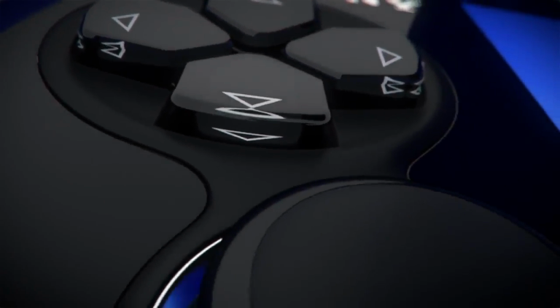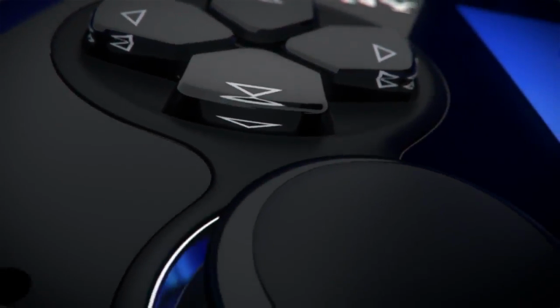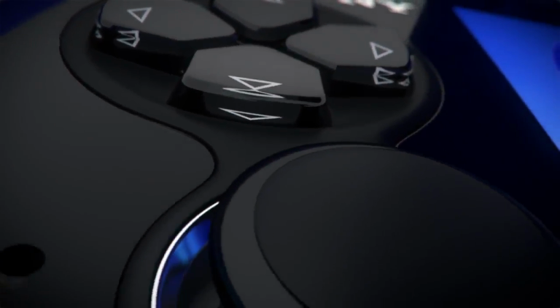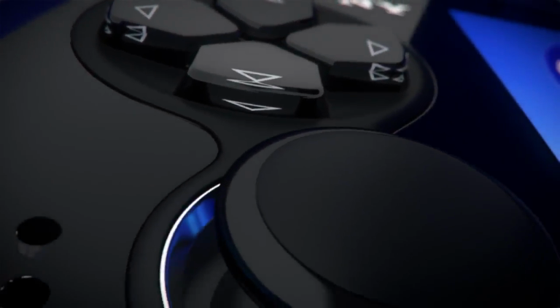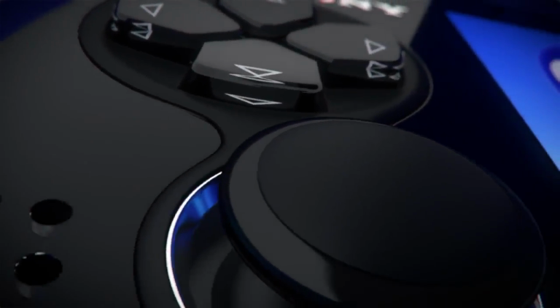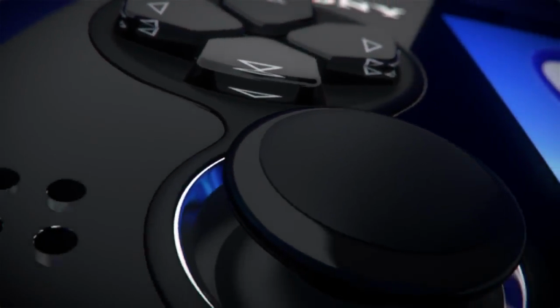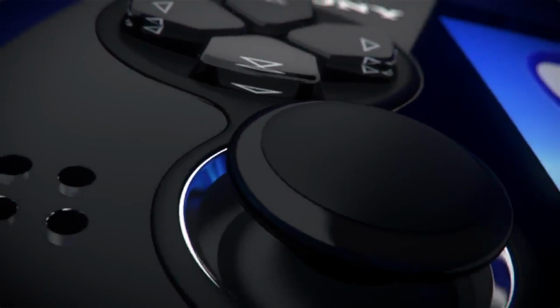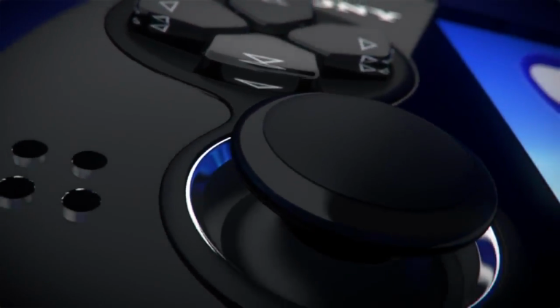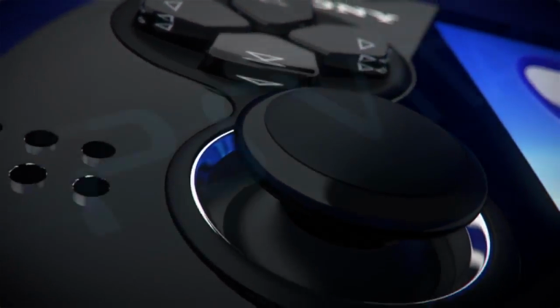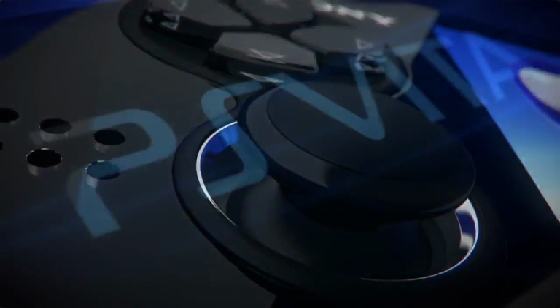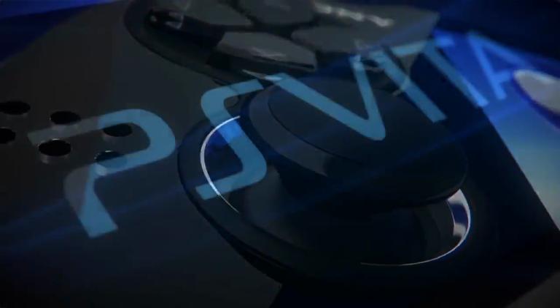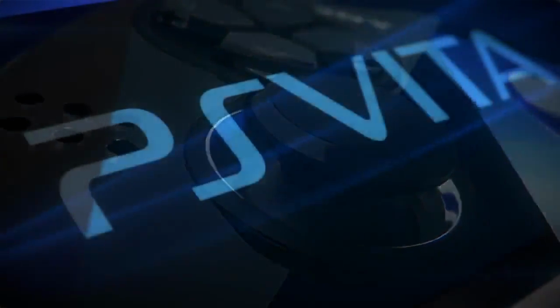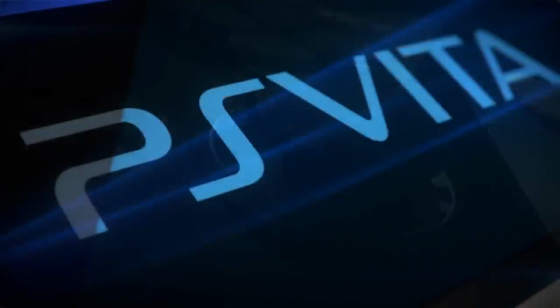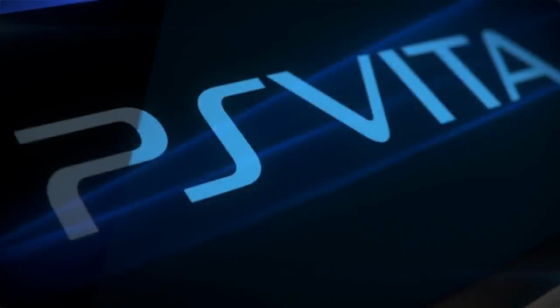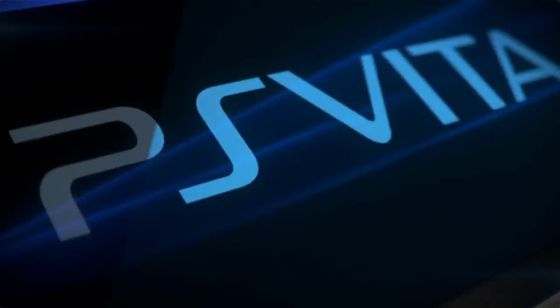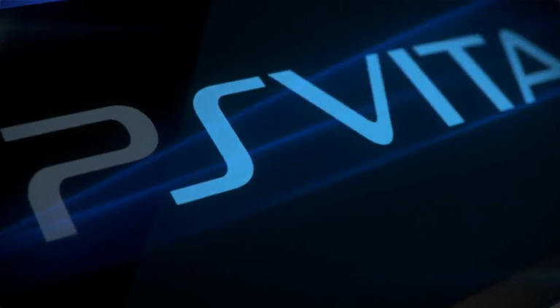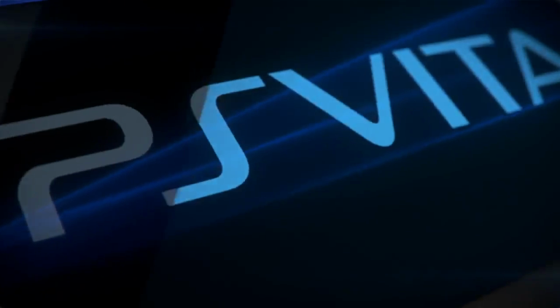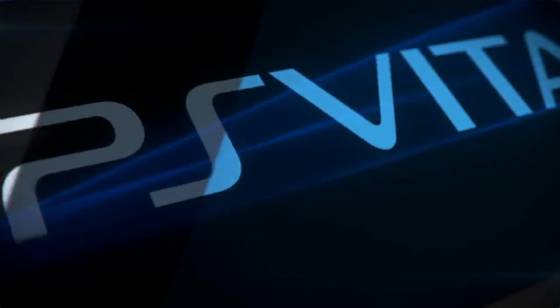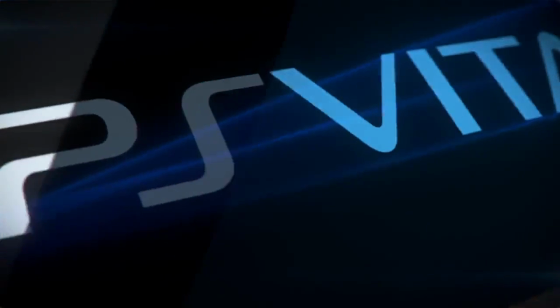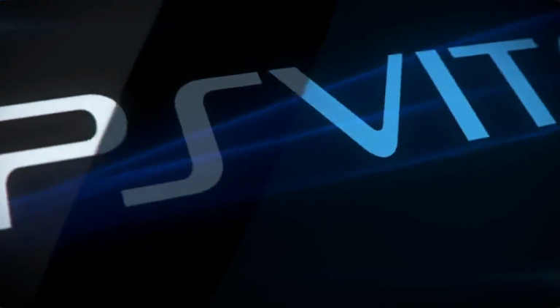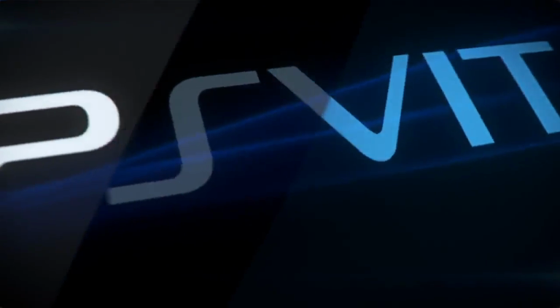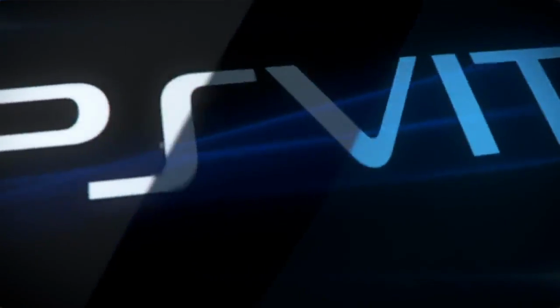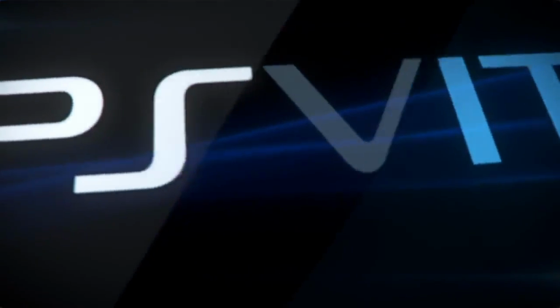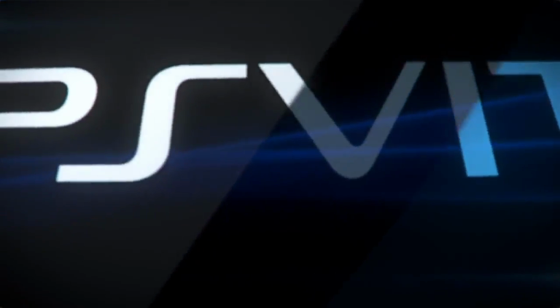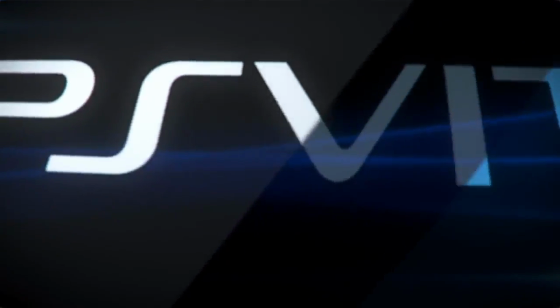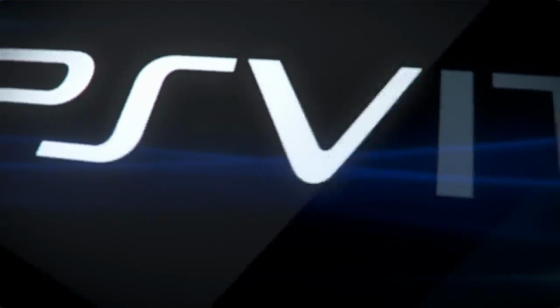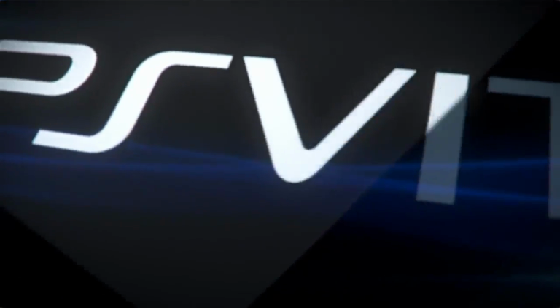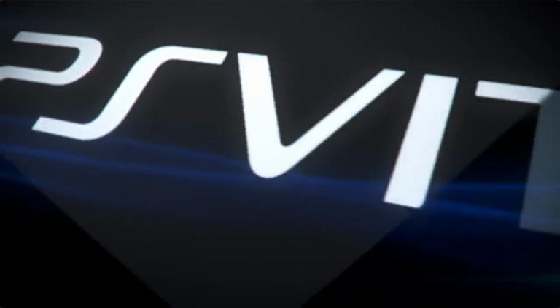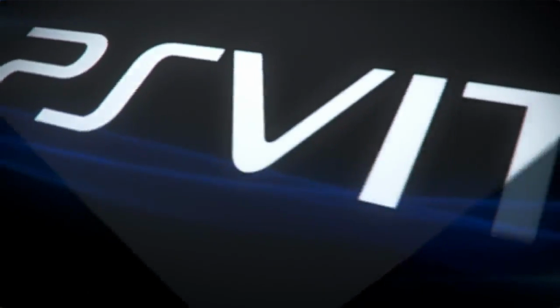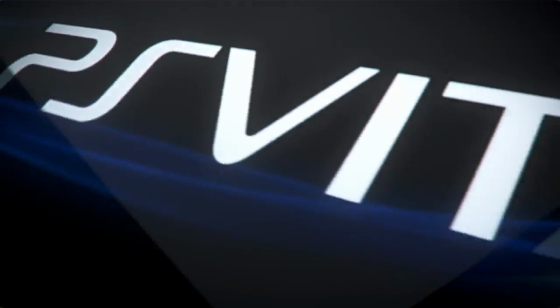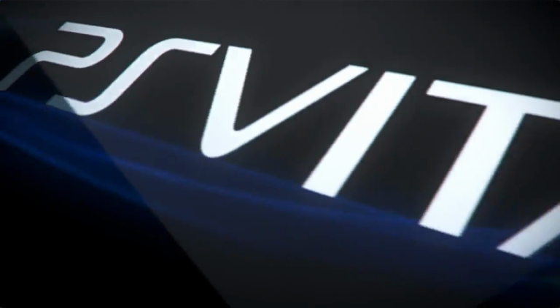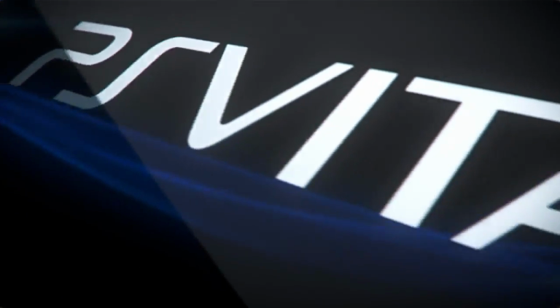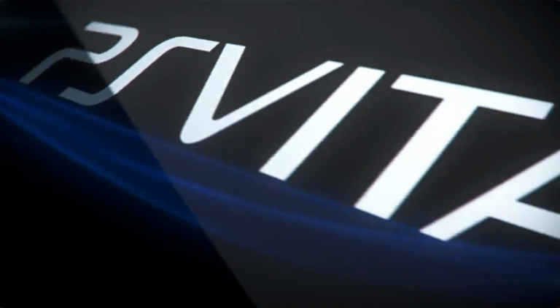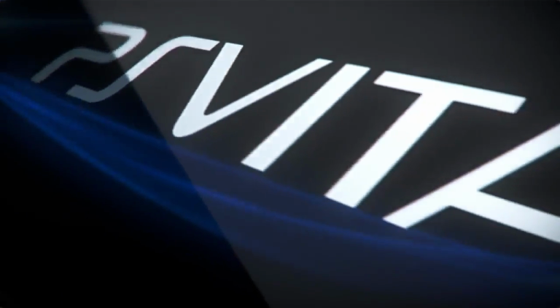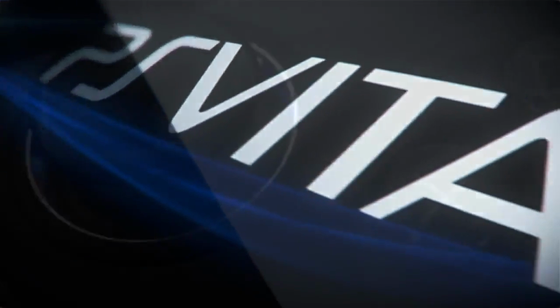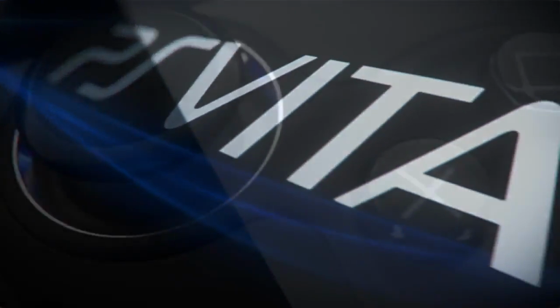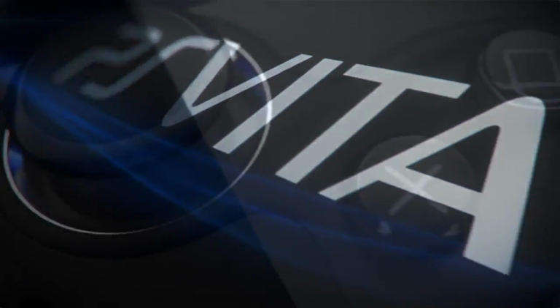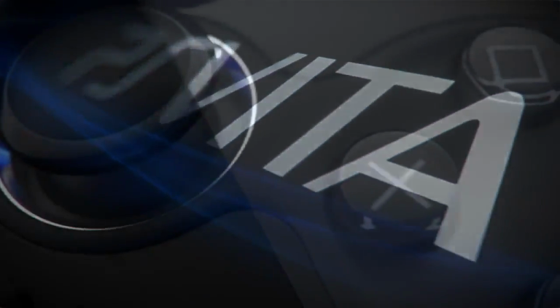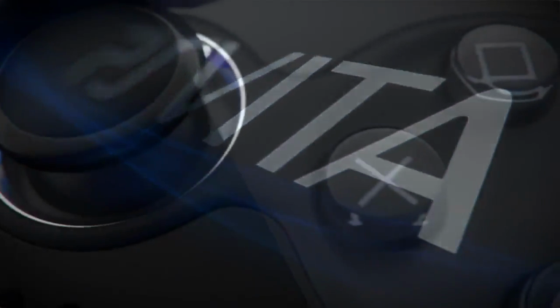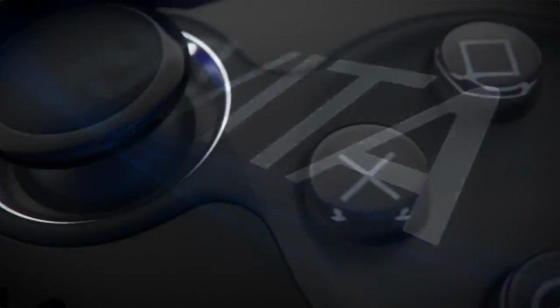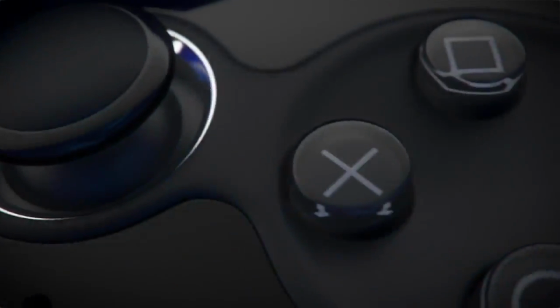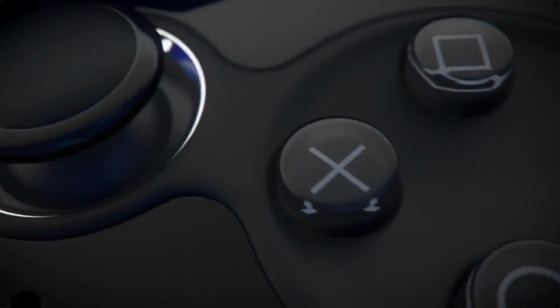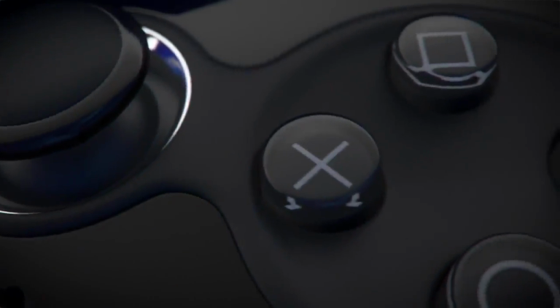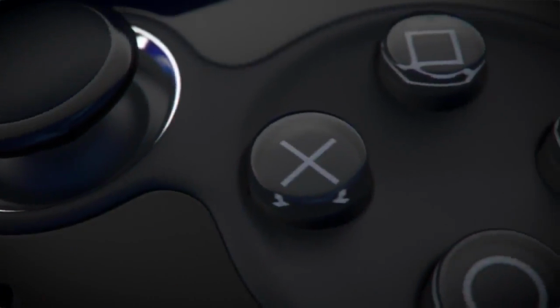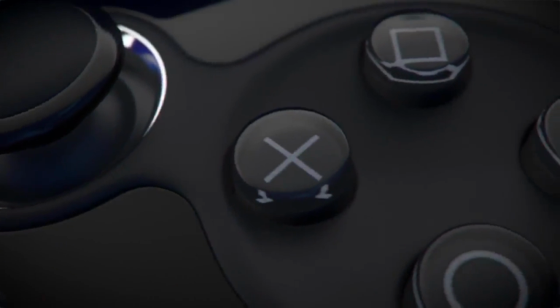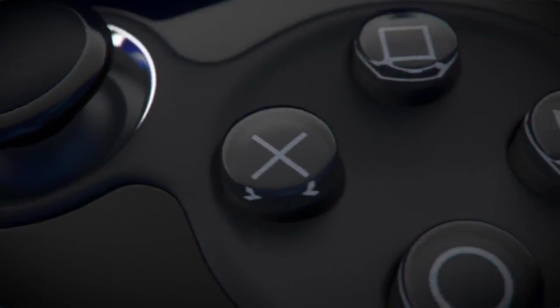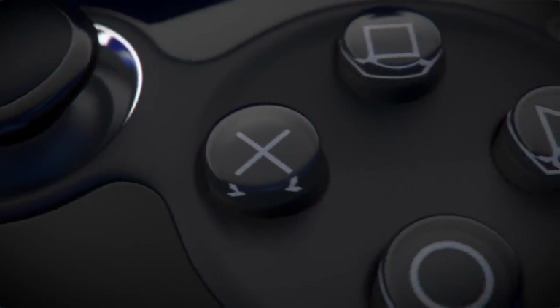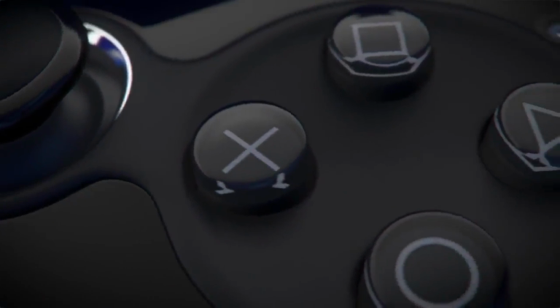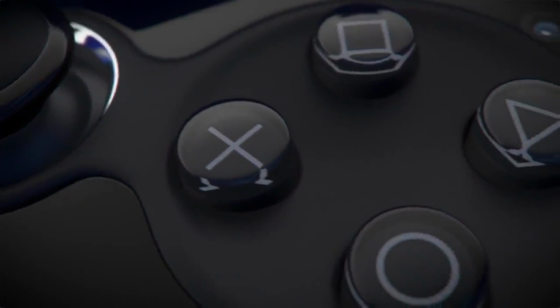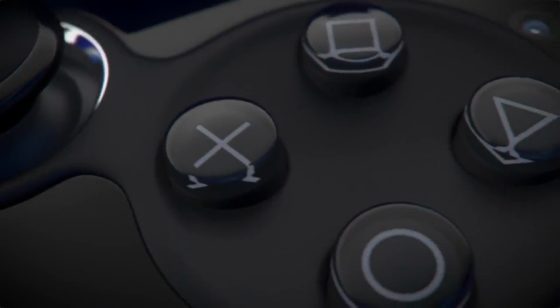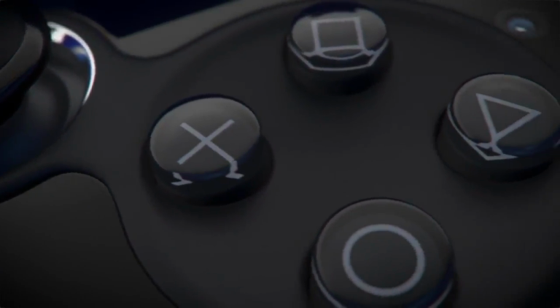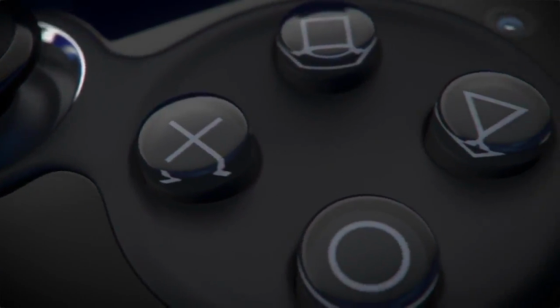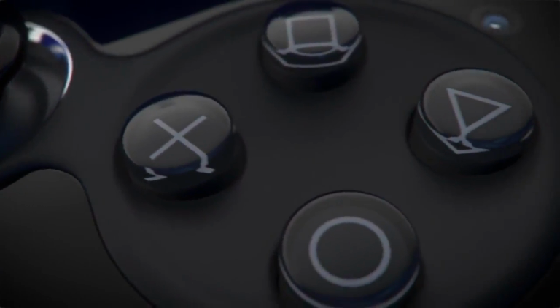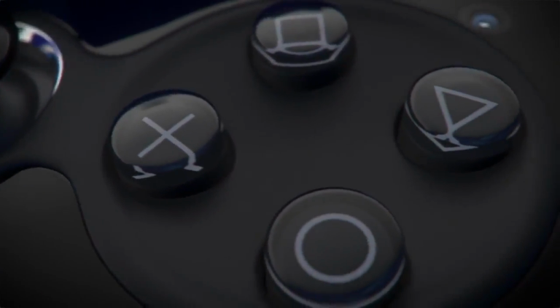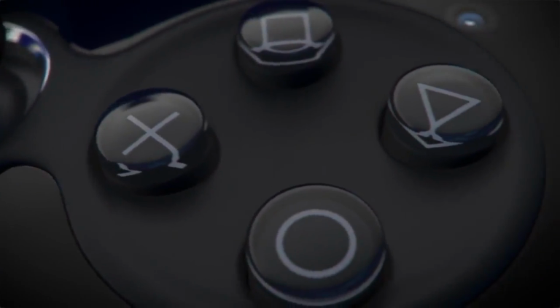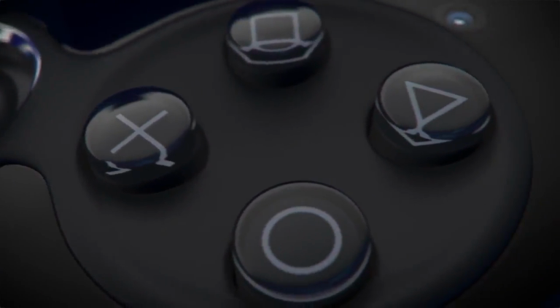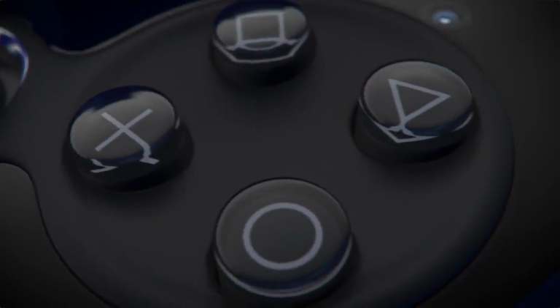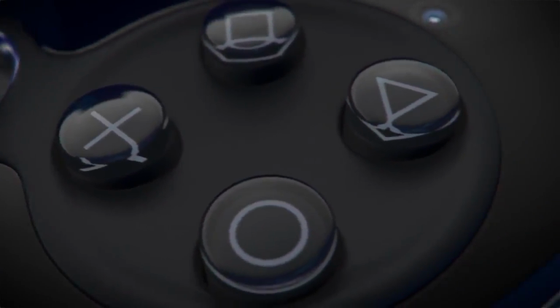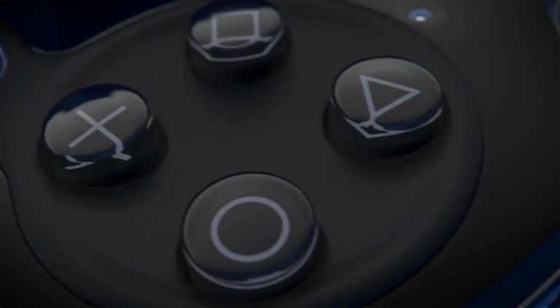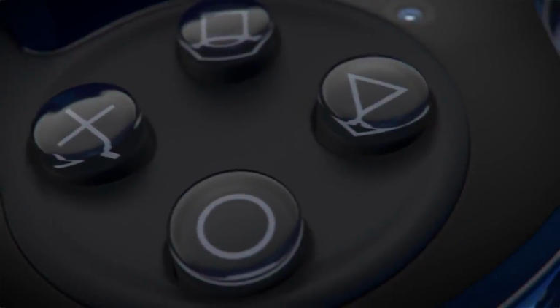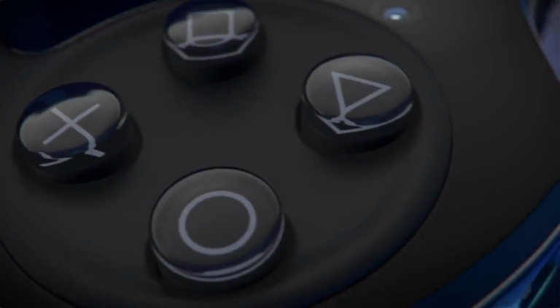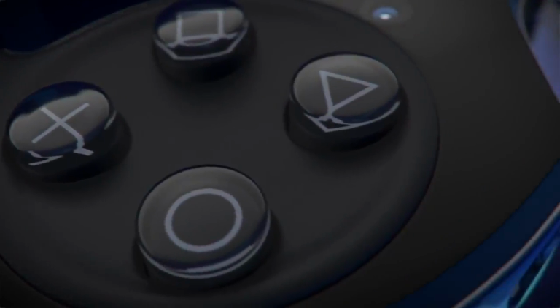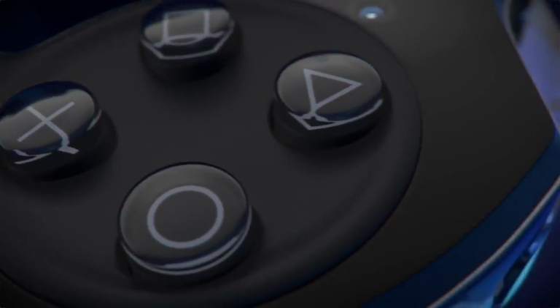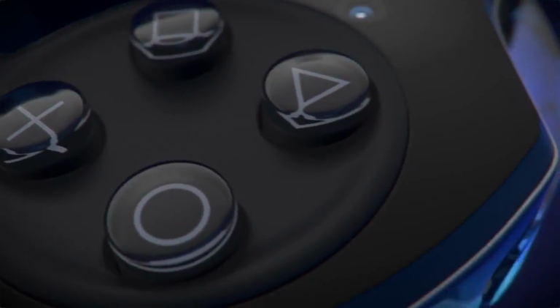That's just a quick overview of some of the new features in PS Vita system software update 3.00. Check out the PlayStation Blog for more info, and thanks for watching.